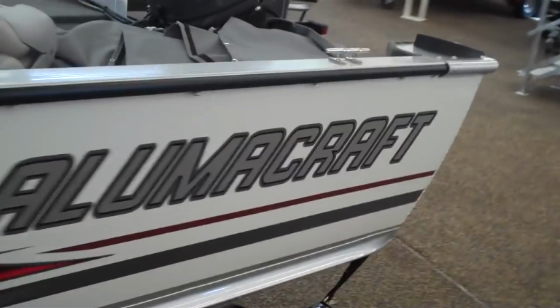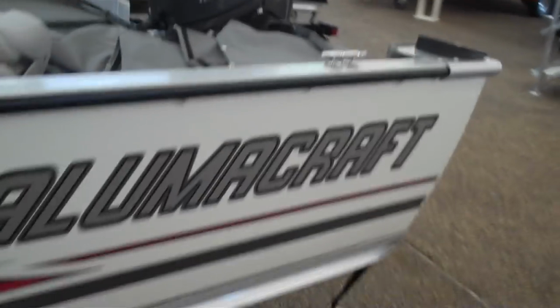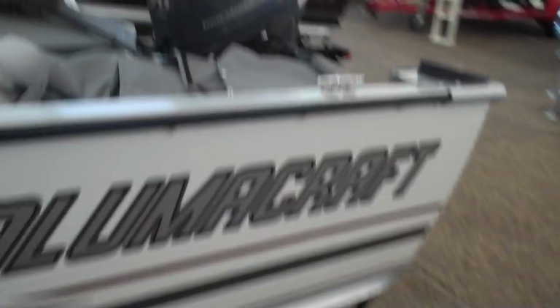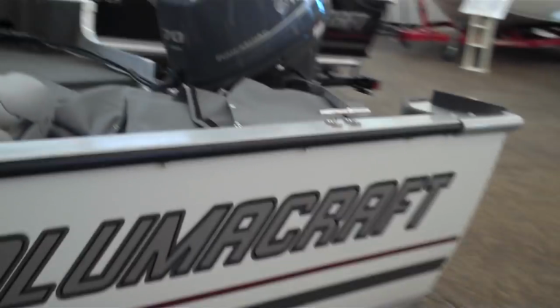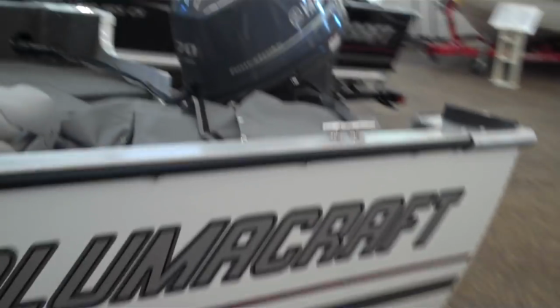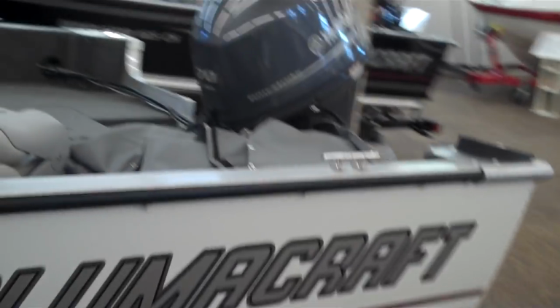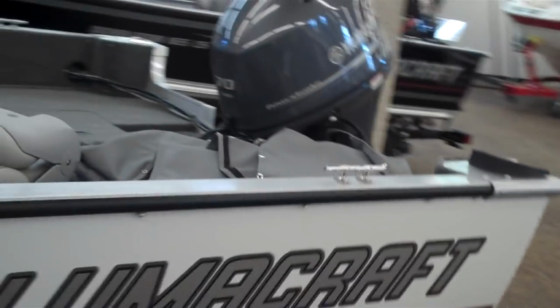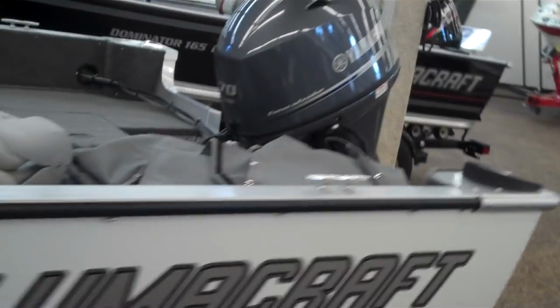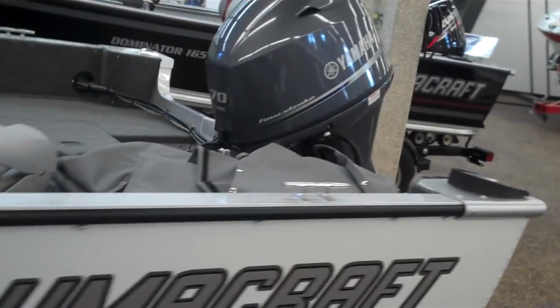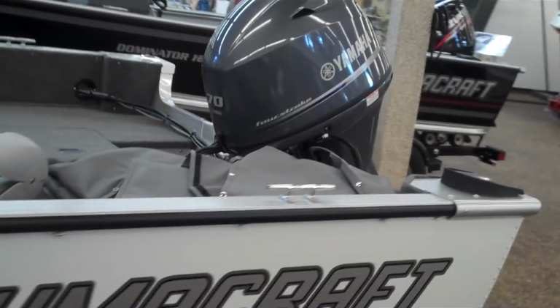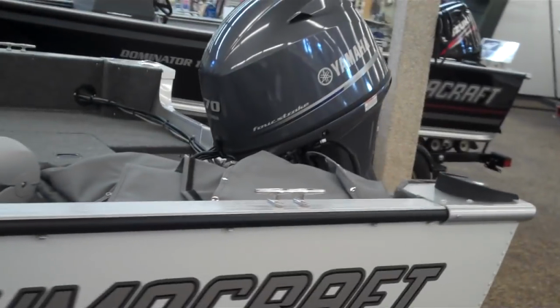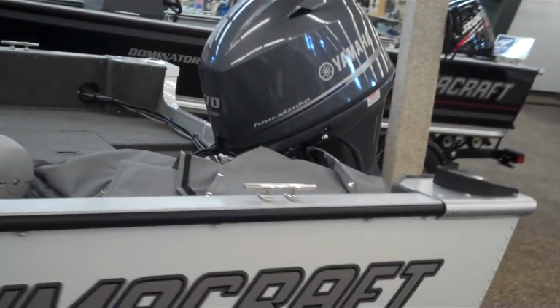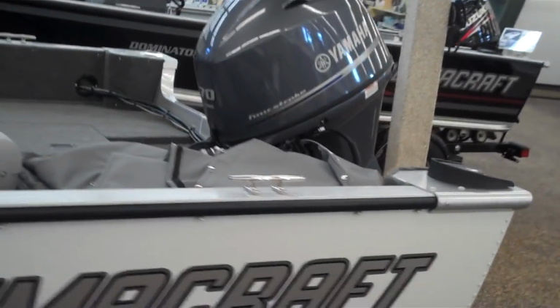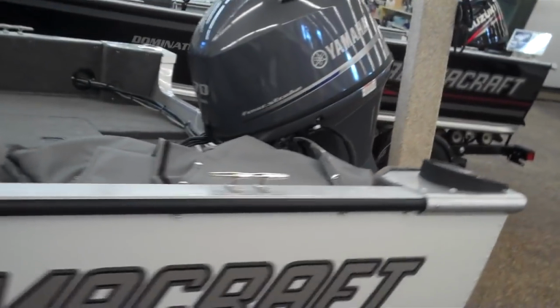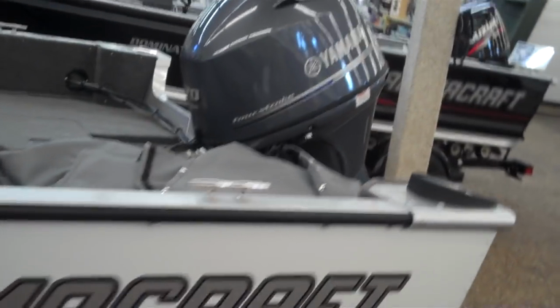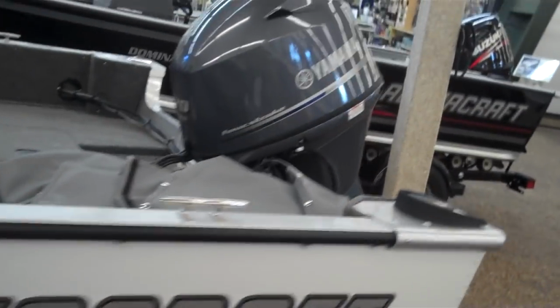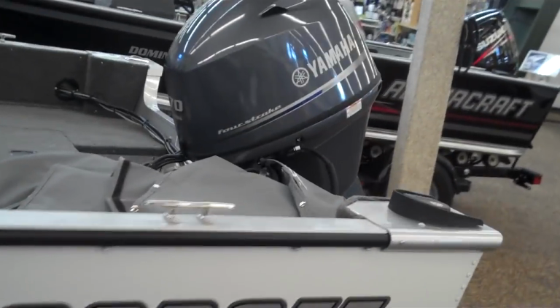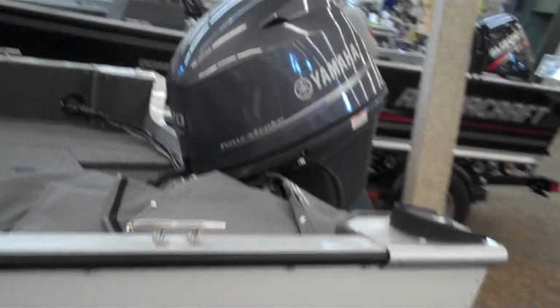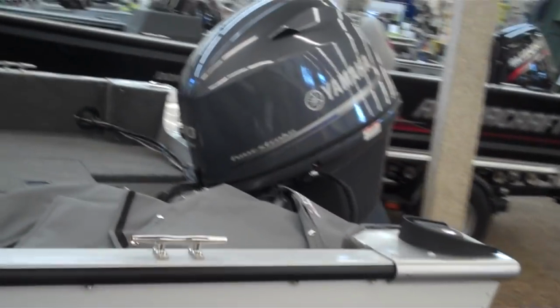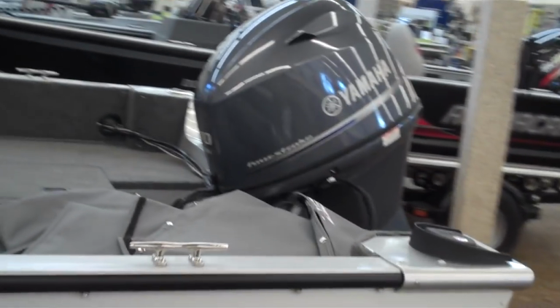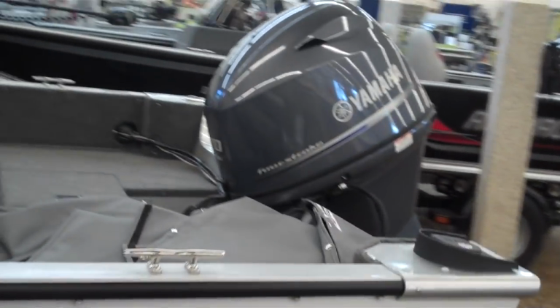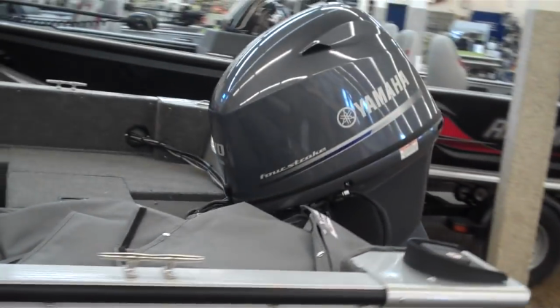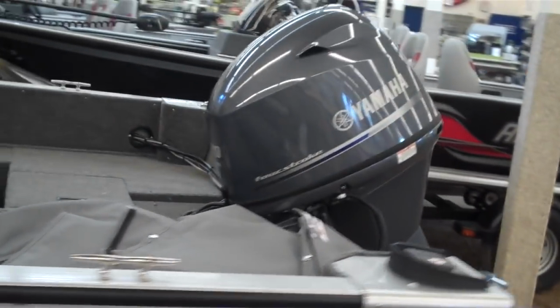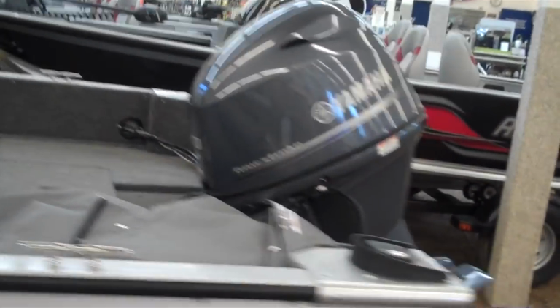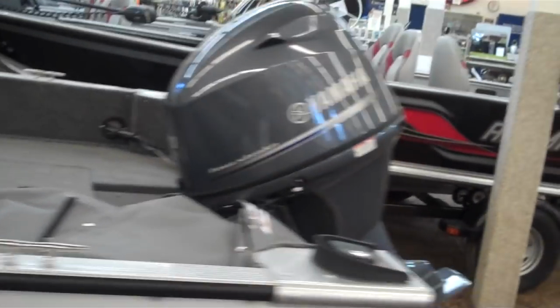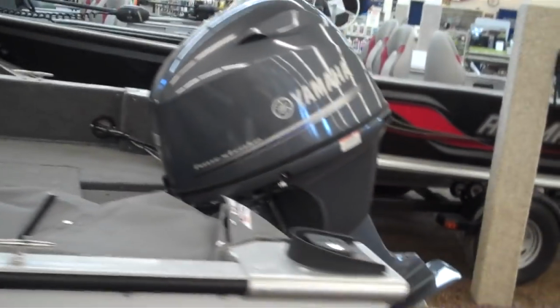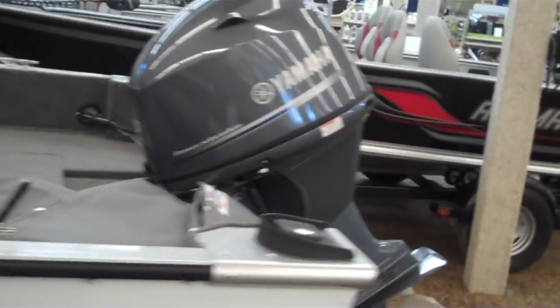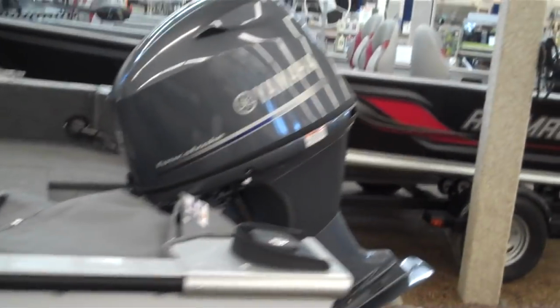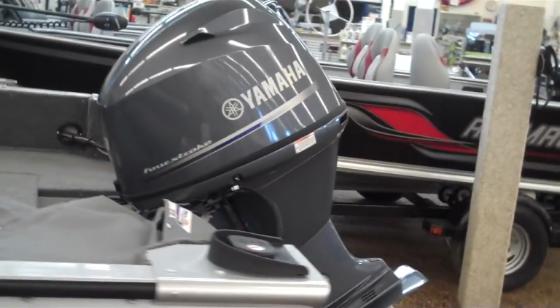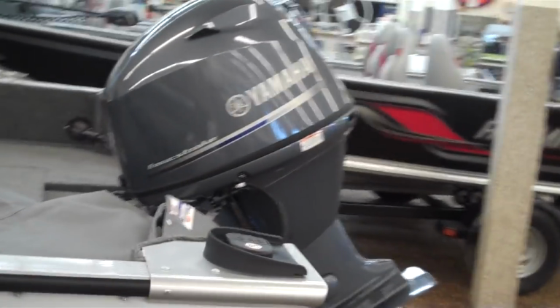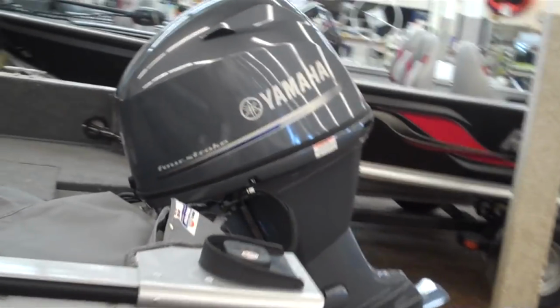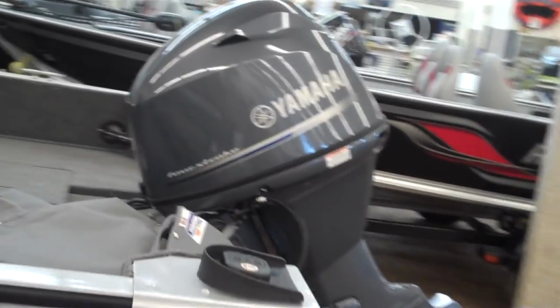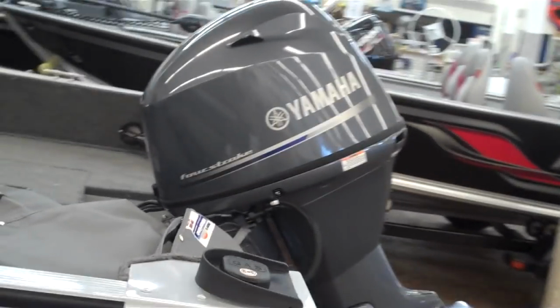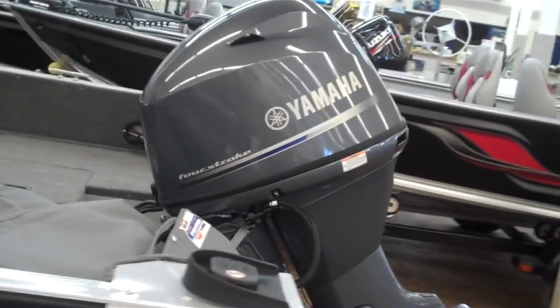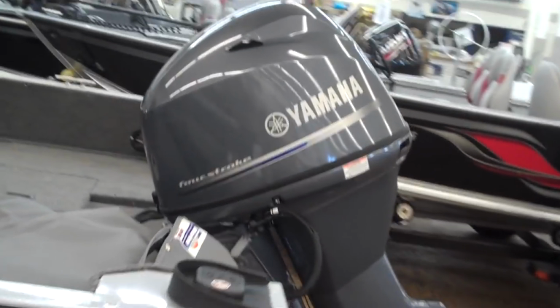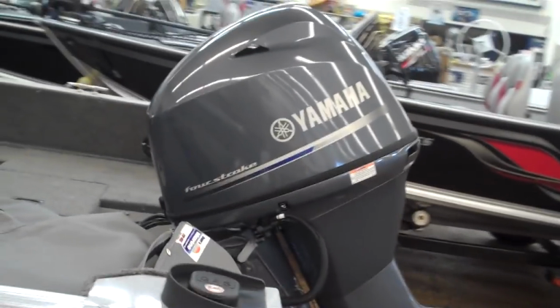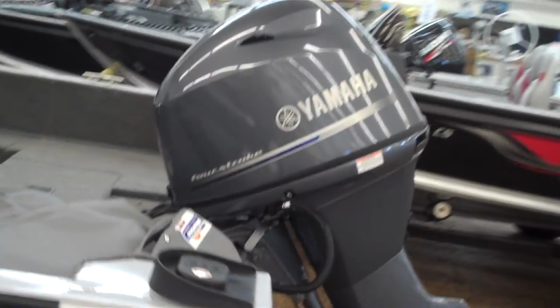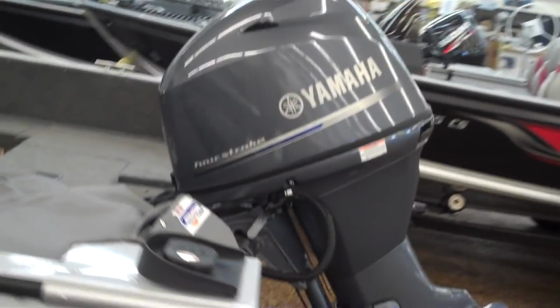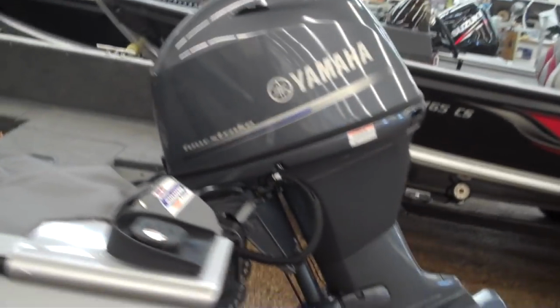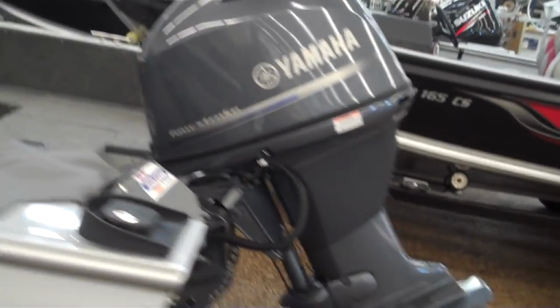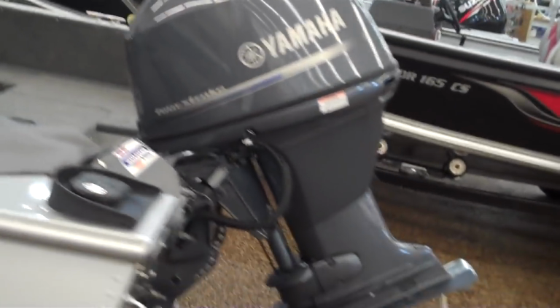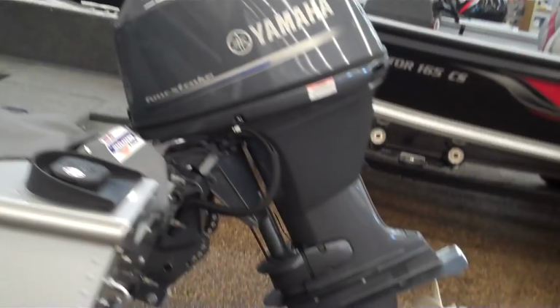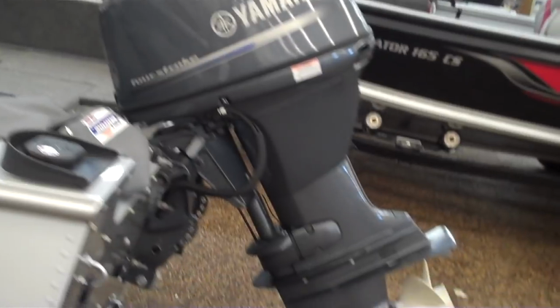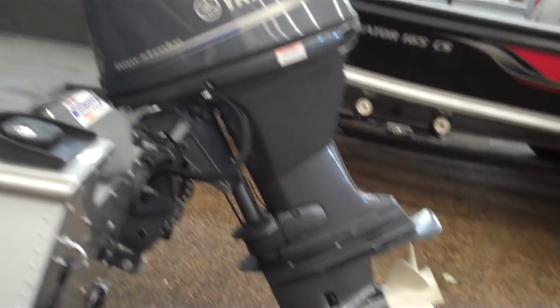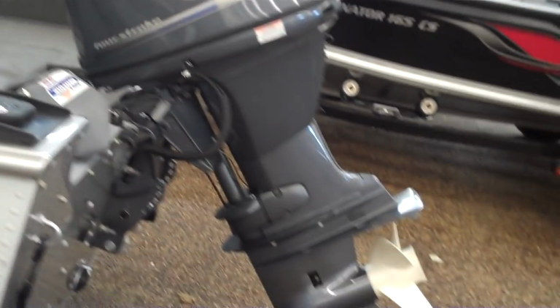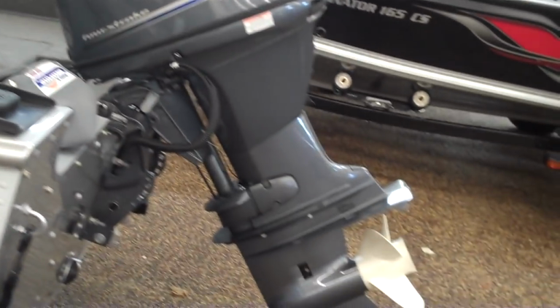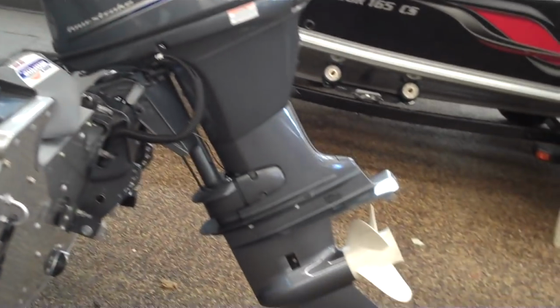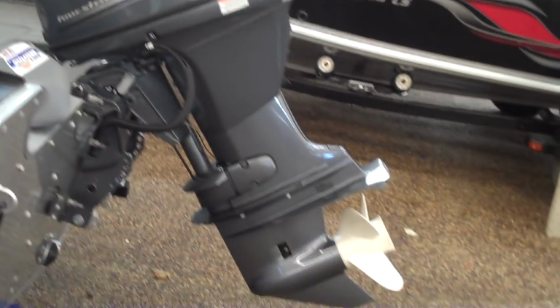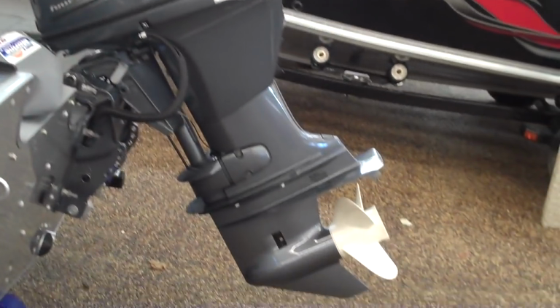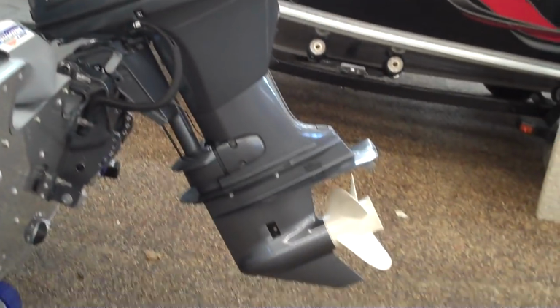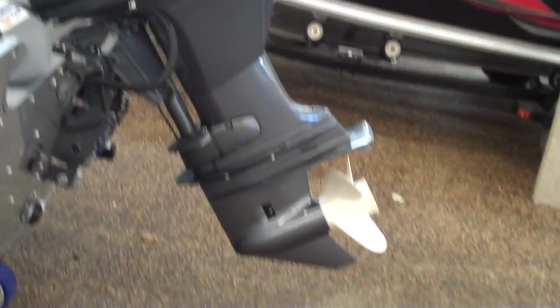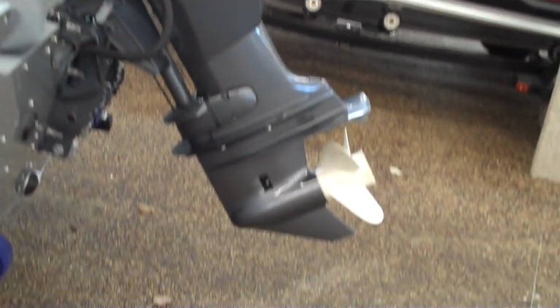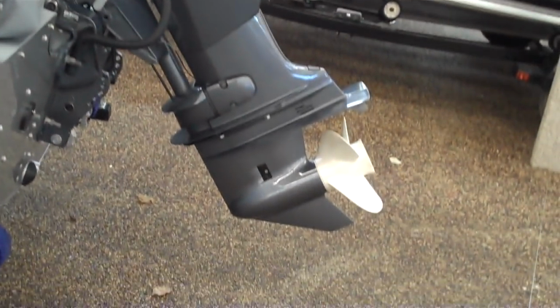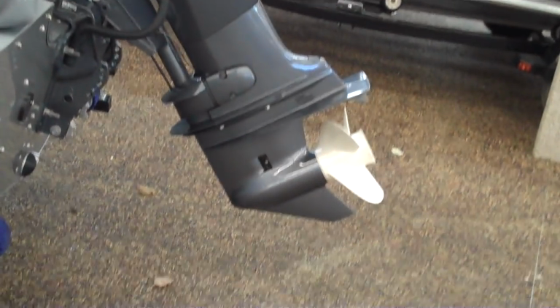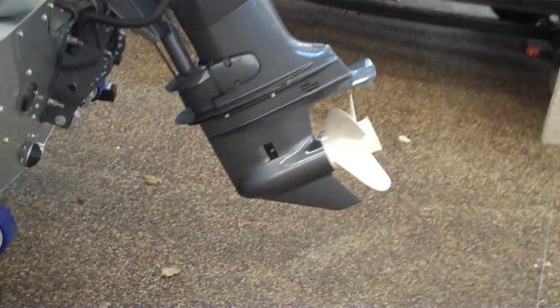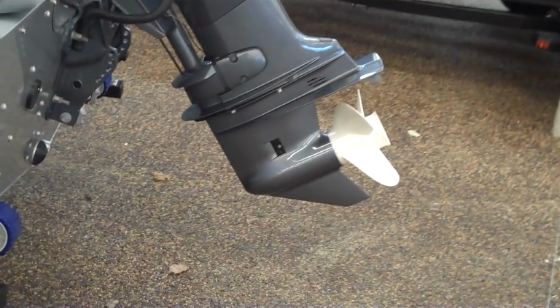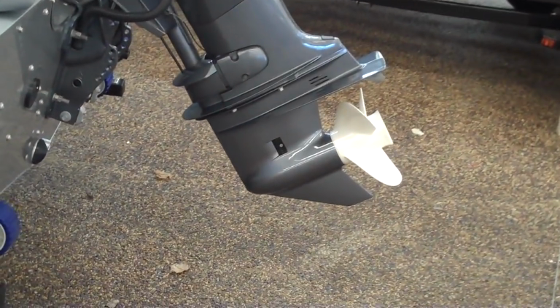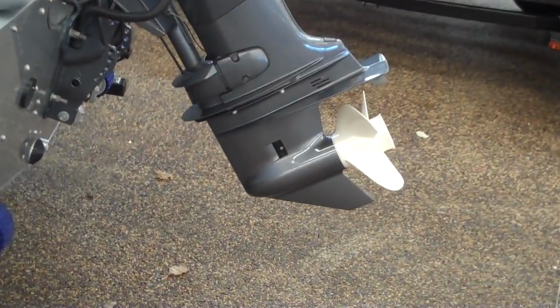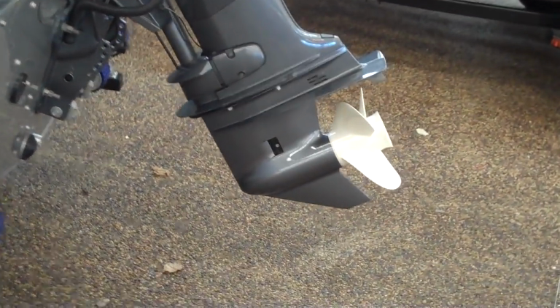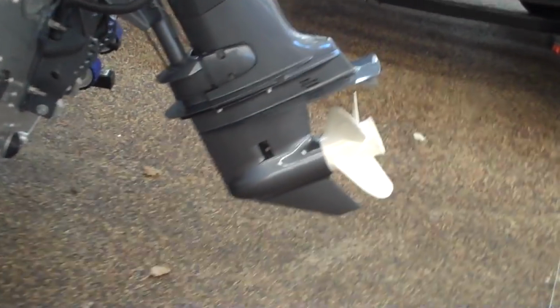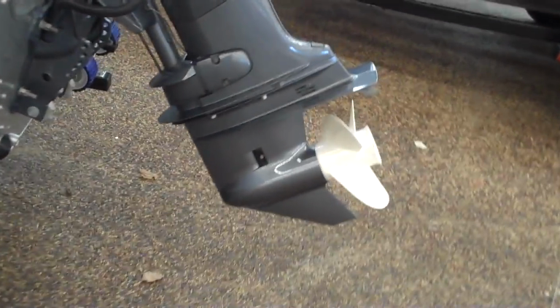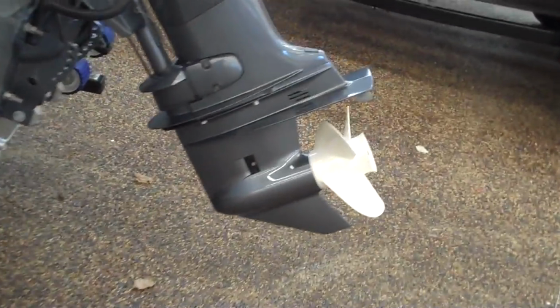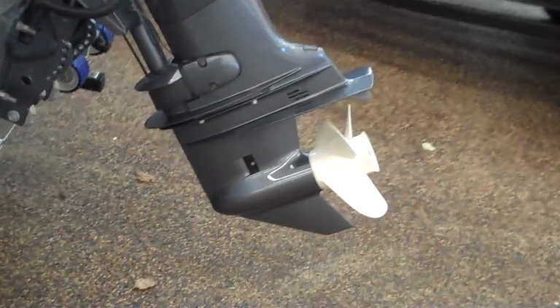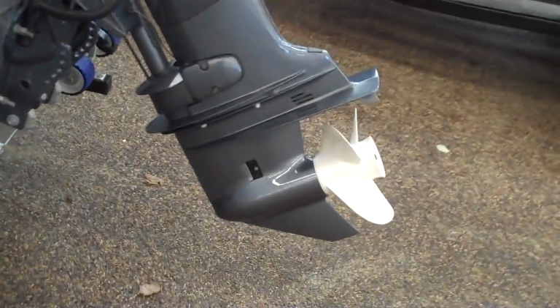It's got a 70 horse Yamaha. That's Yamaha's new 70 — it's a great motor and it's in very good shape.